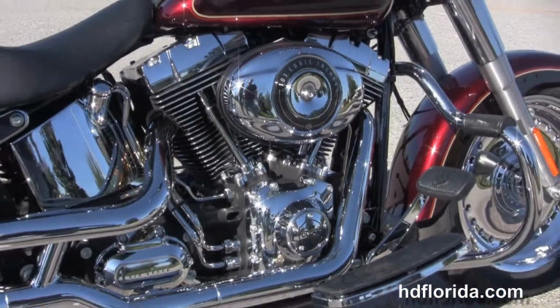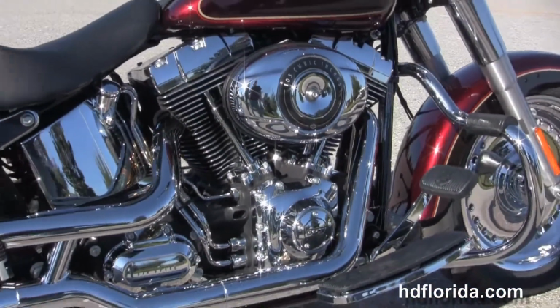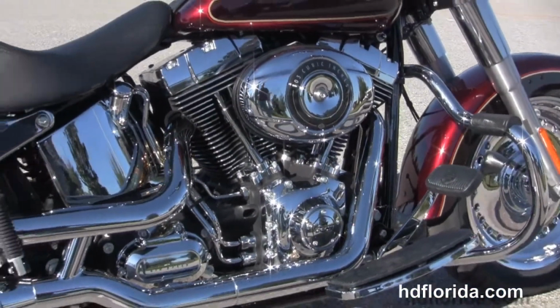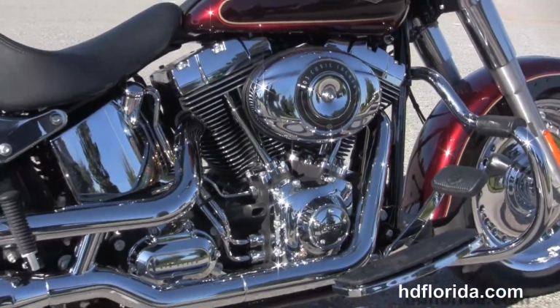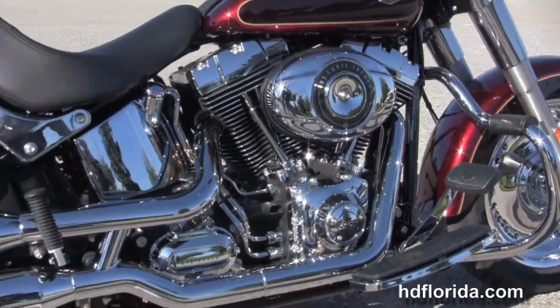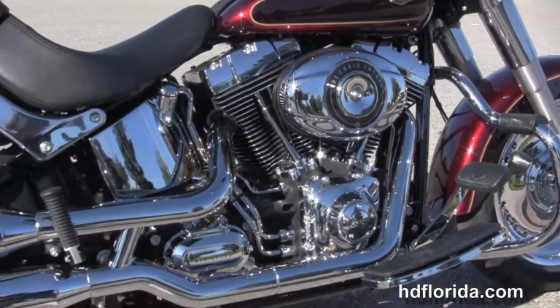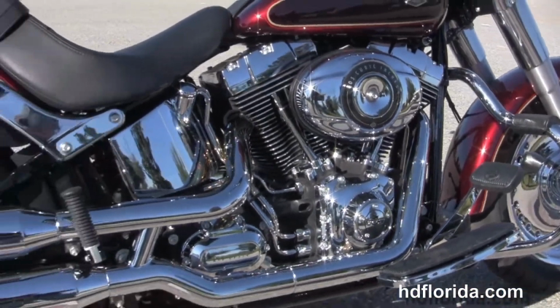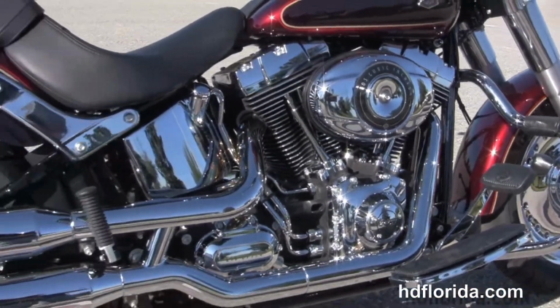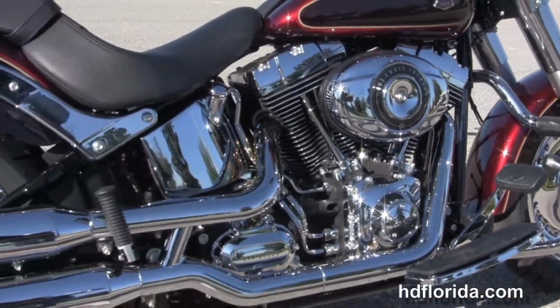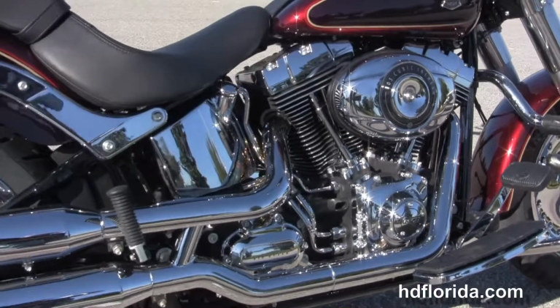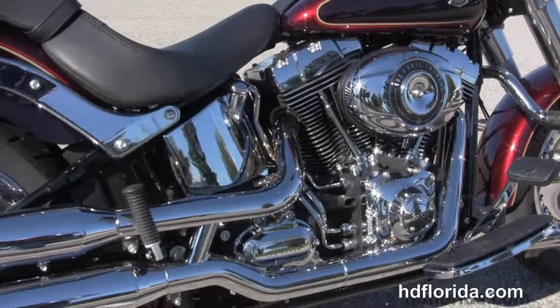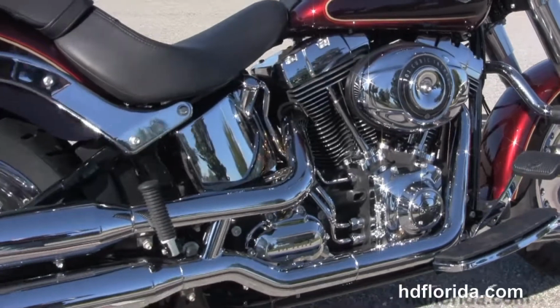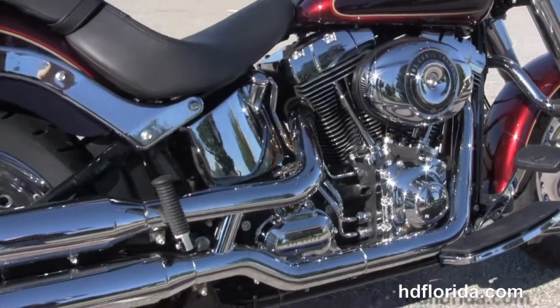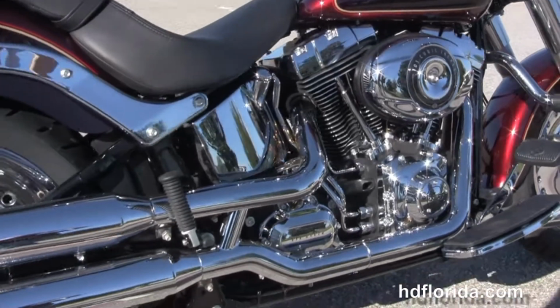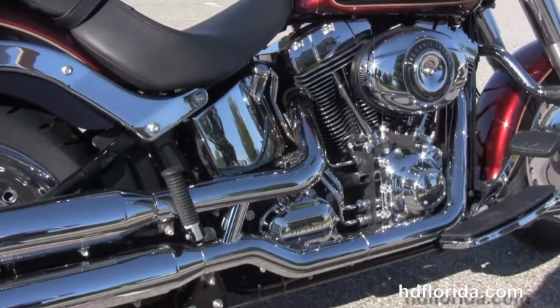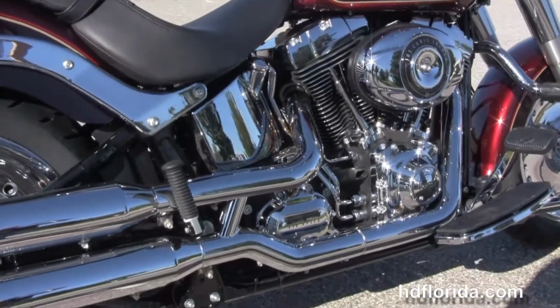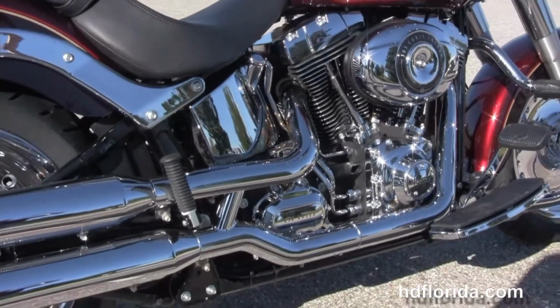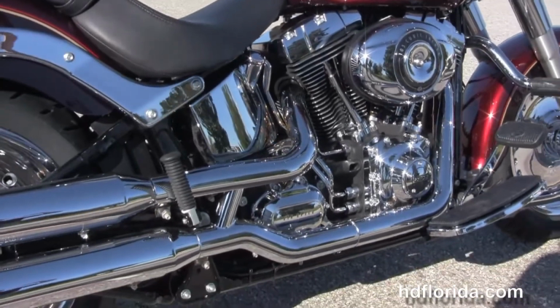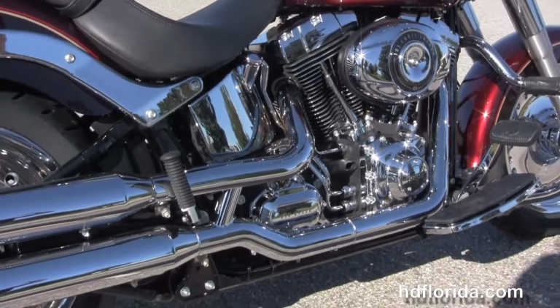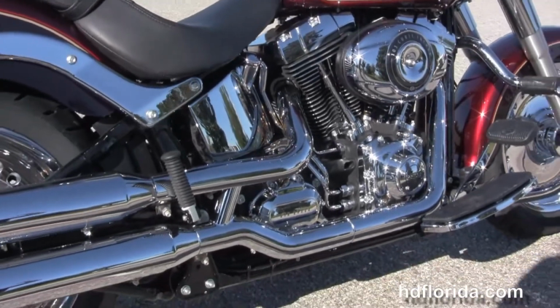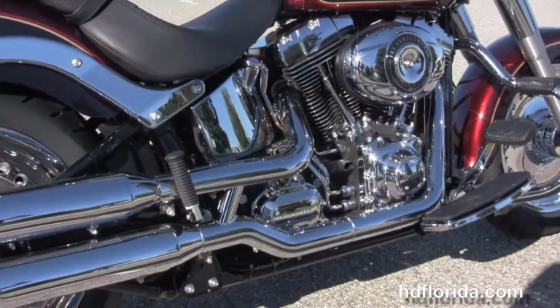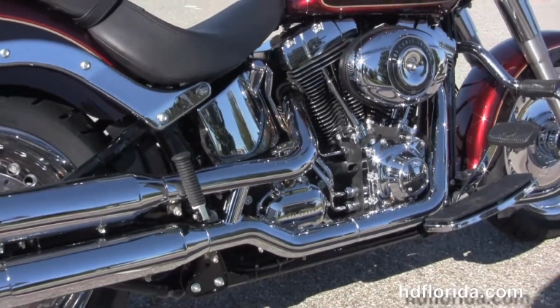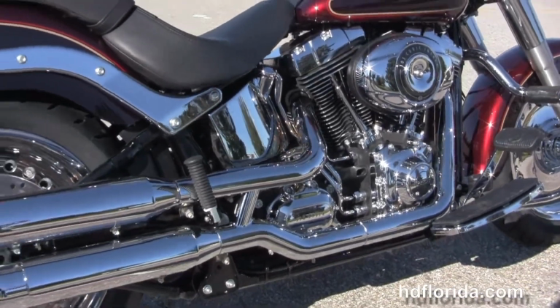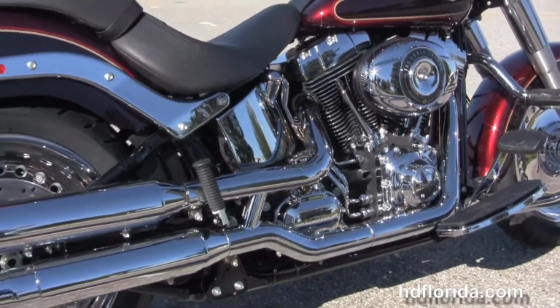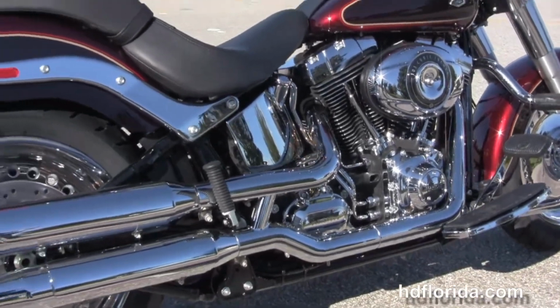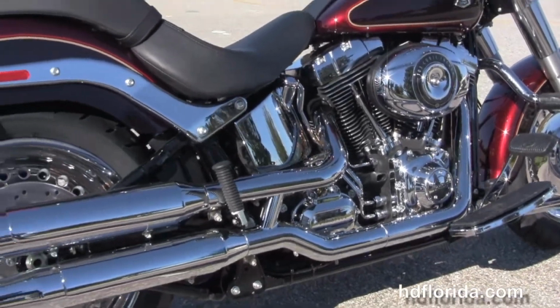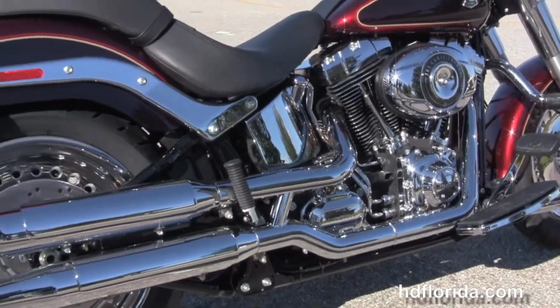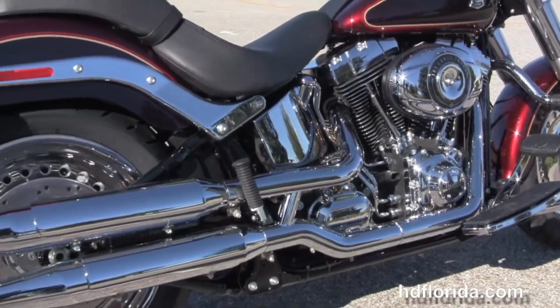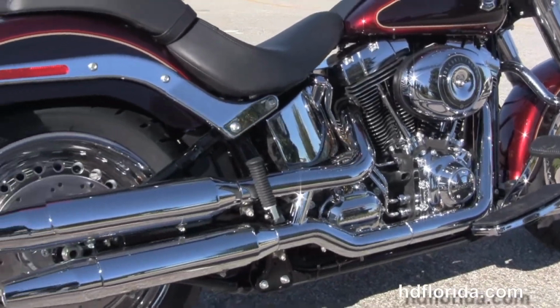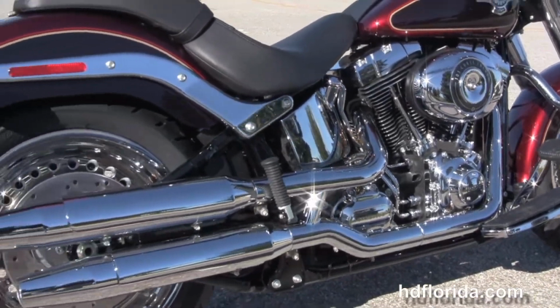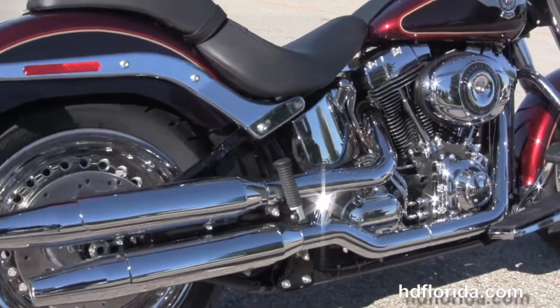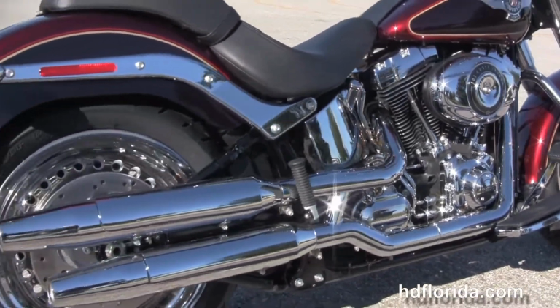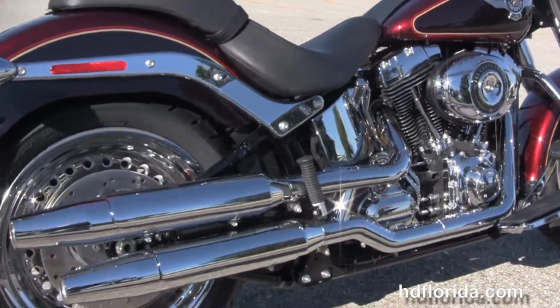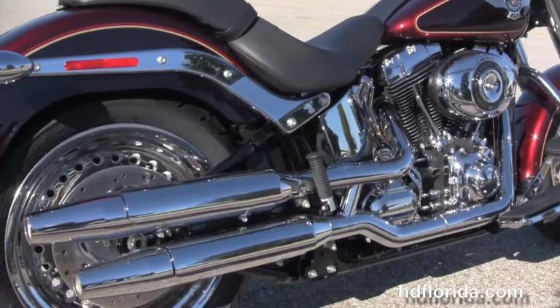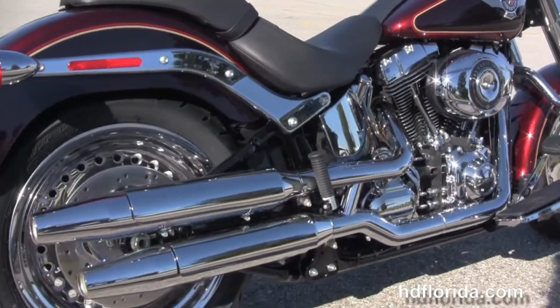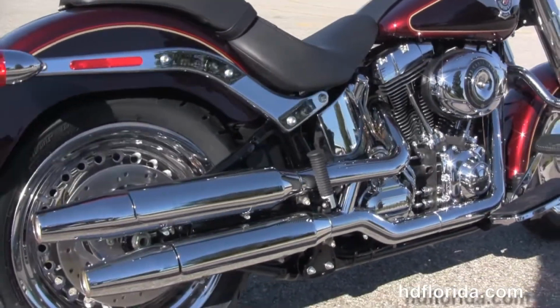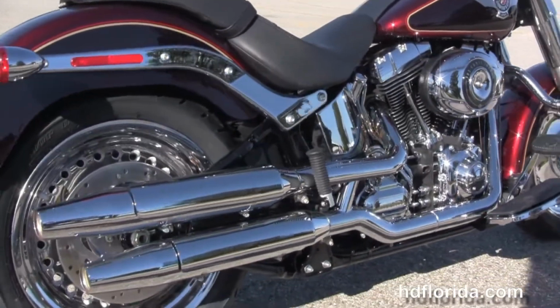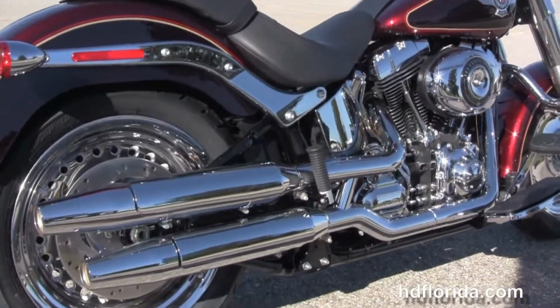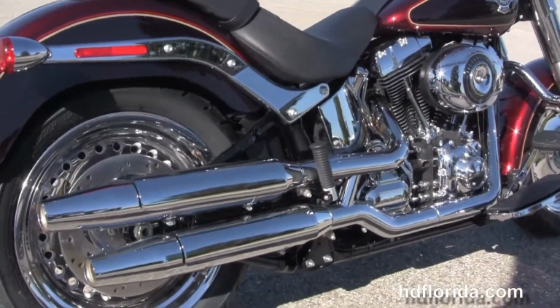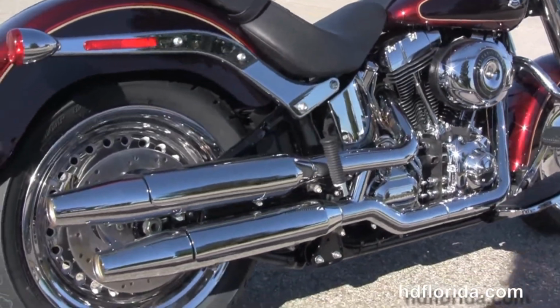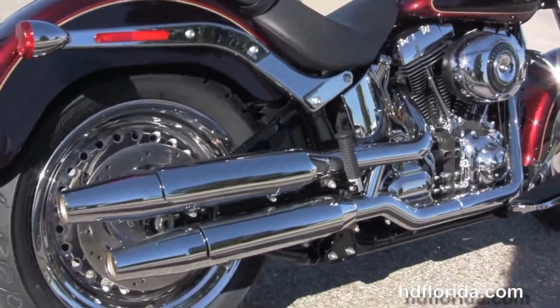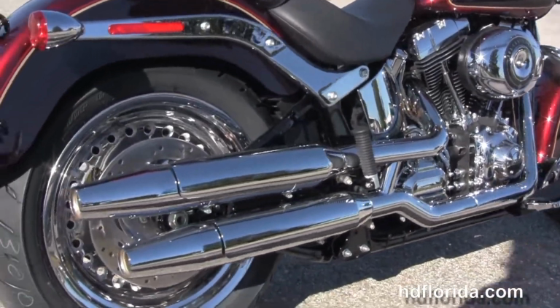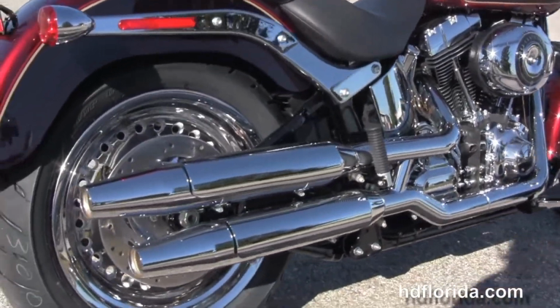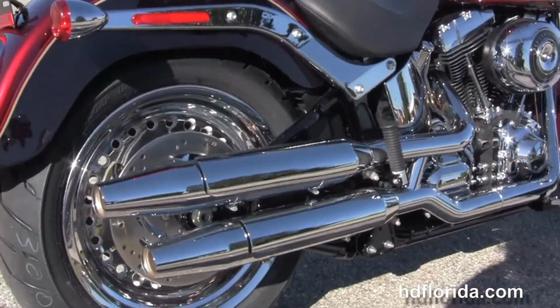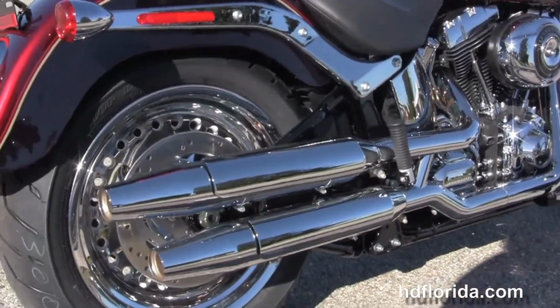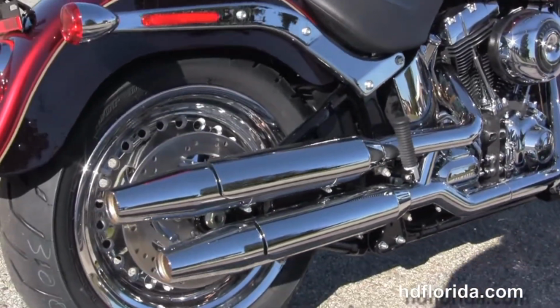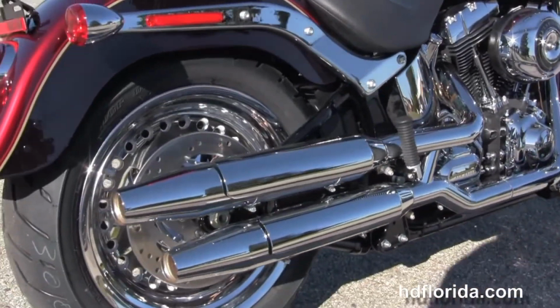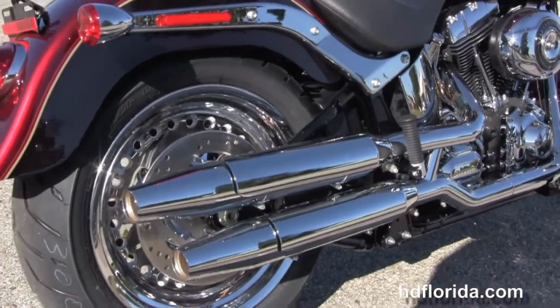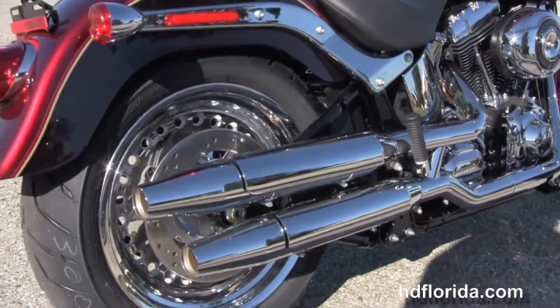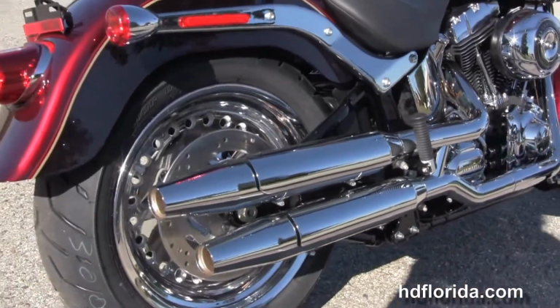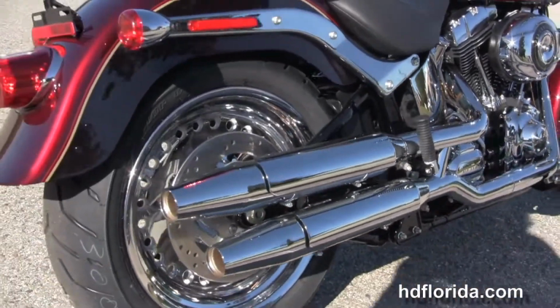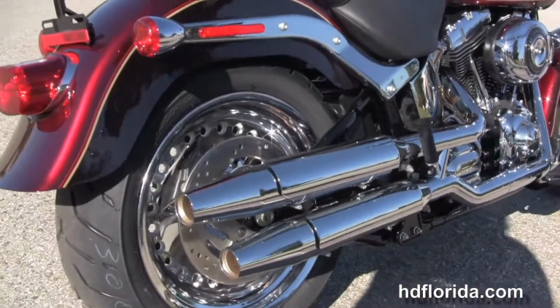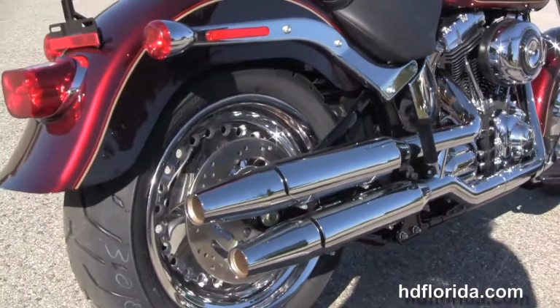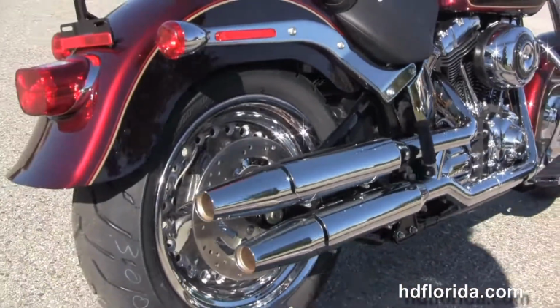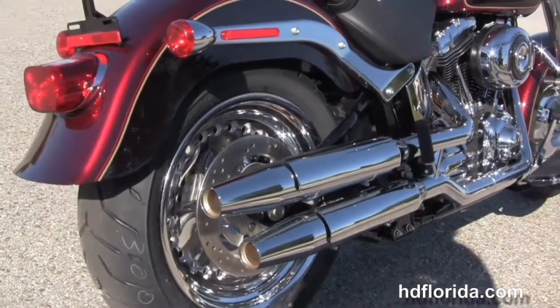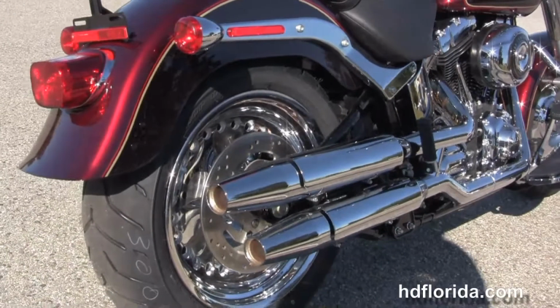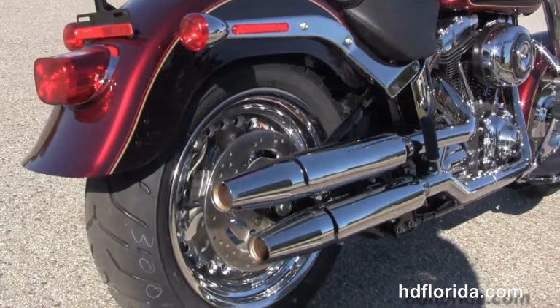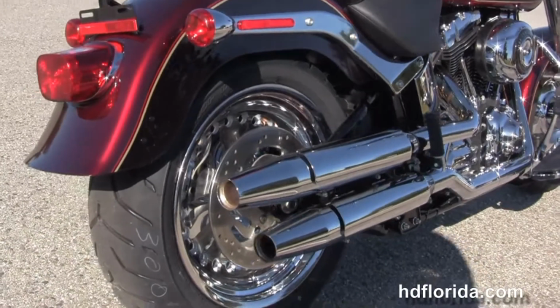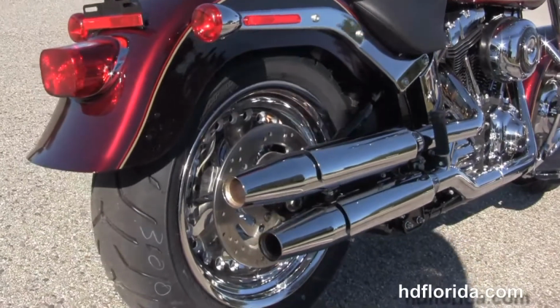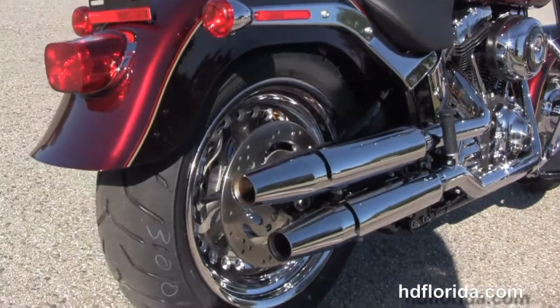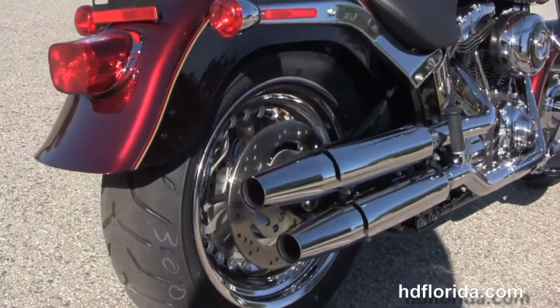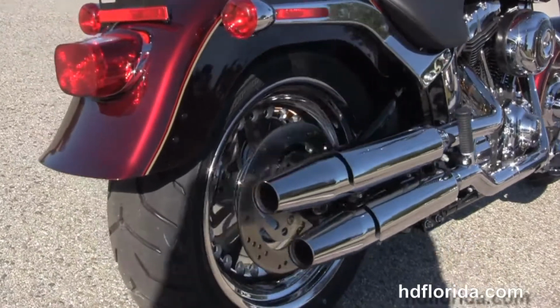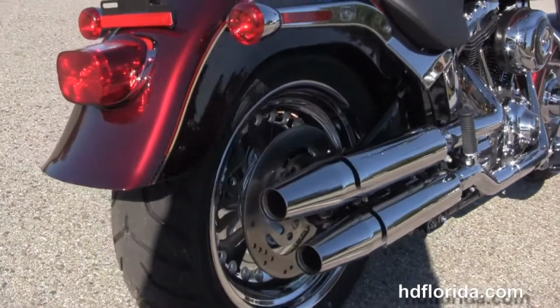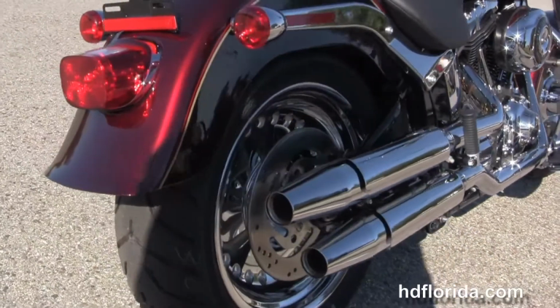We have the counter balance 103 cubic inch twin cam engine with 6 speed cruise drive transmission. It's got the chrome oil lines and chrome oil tank.